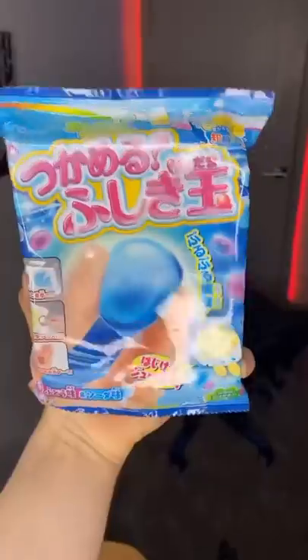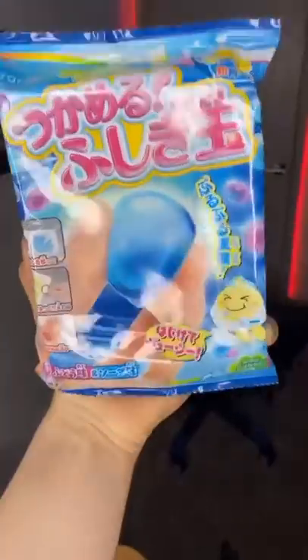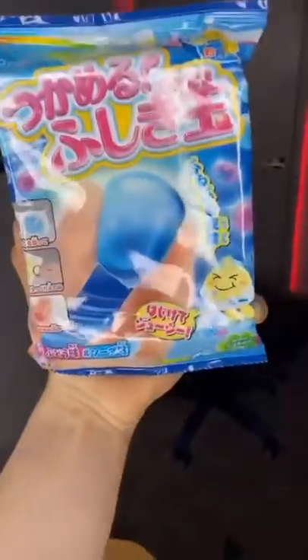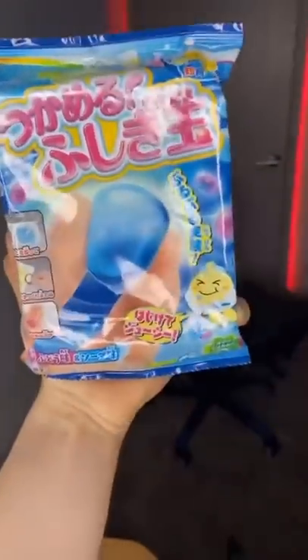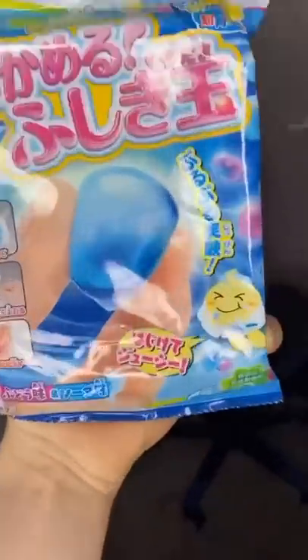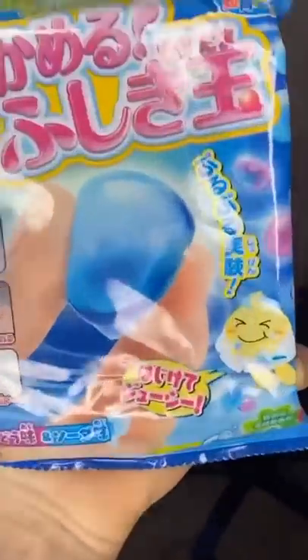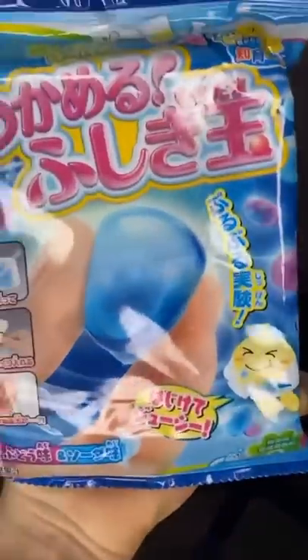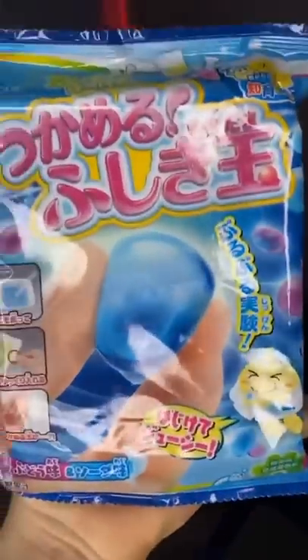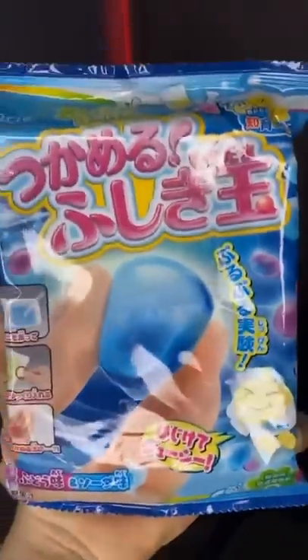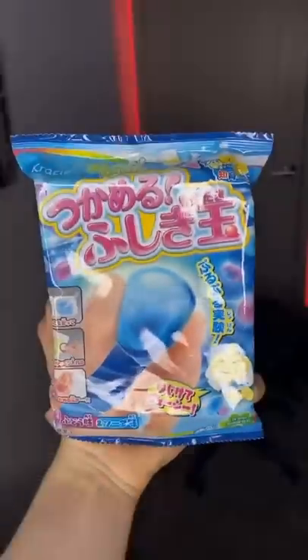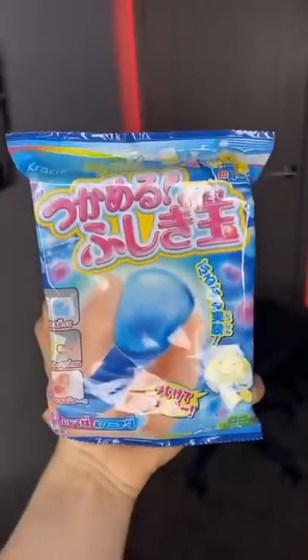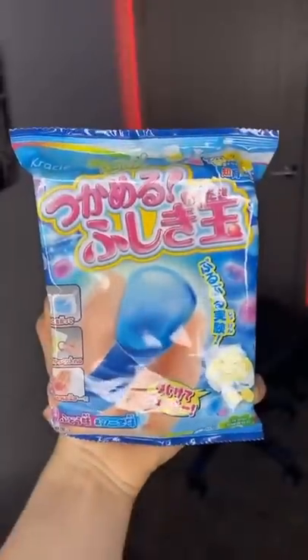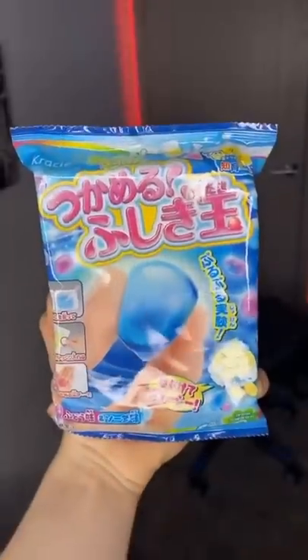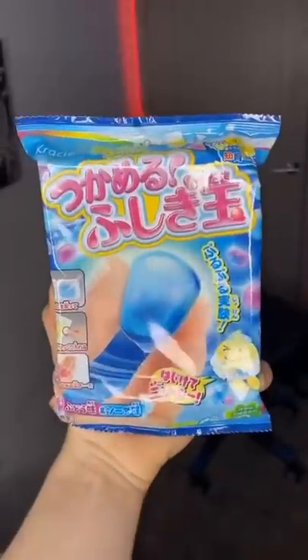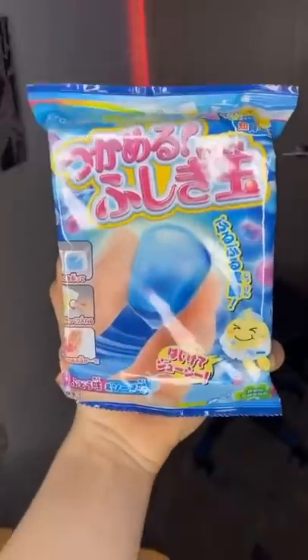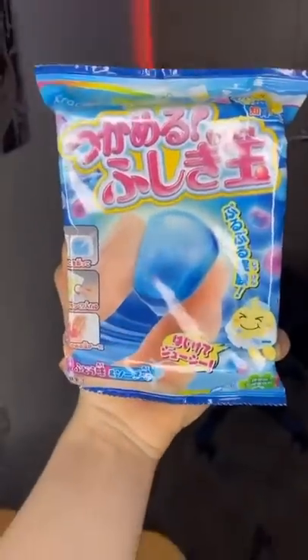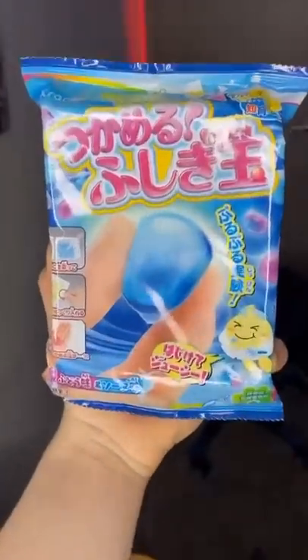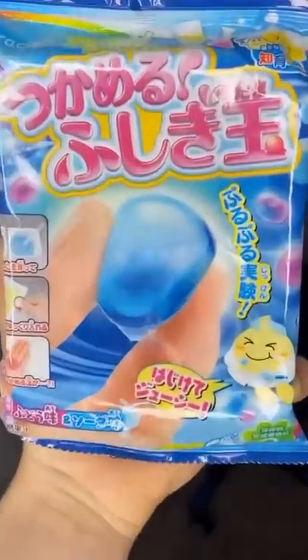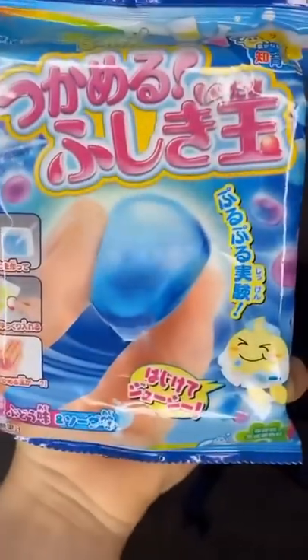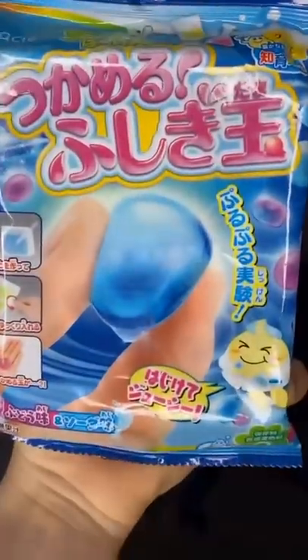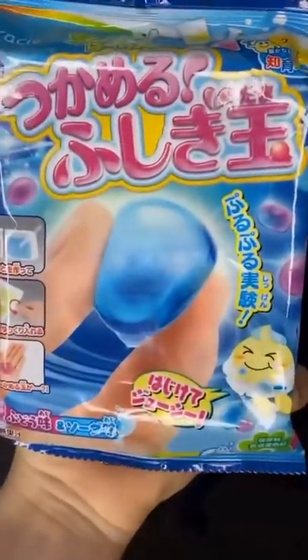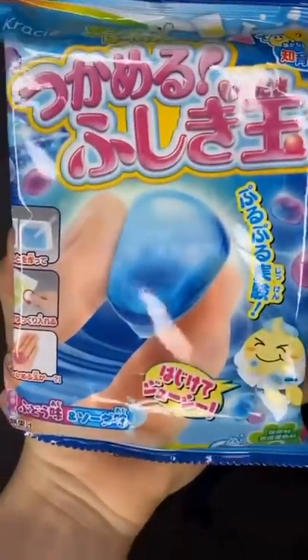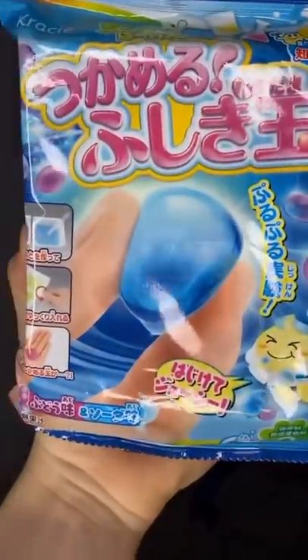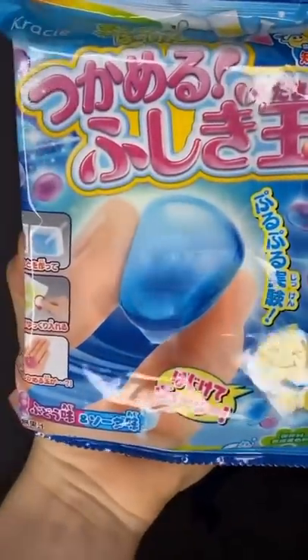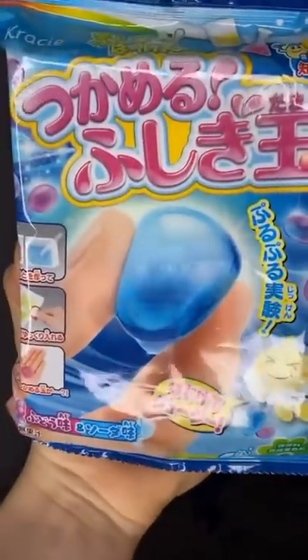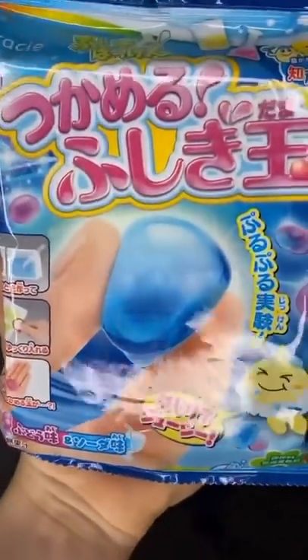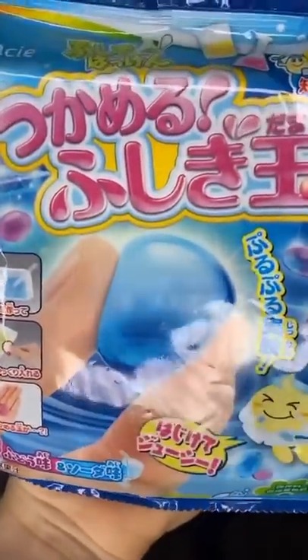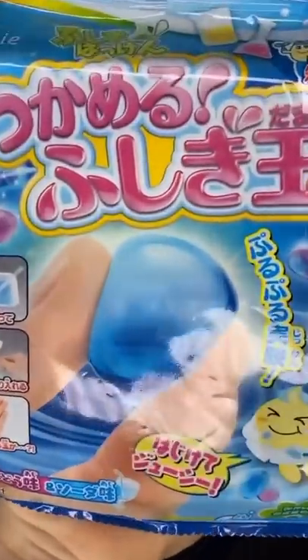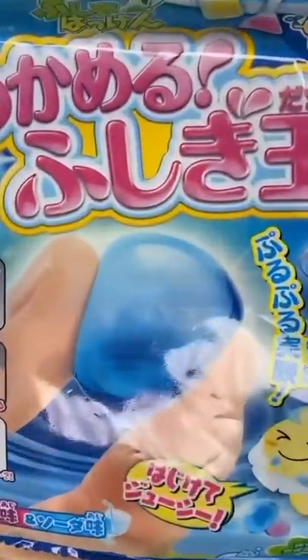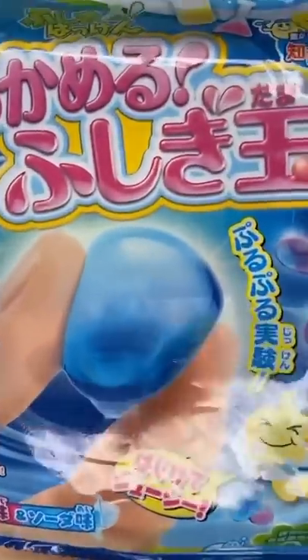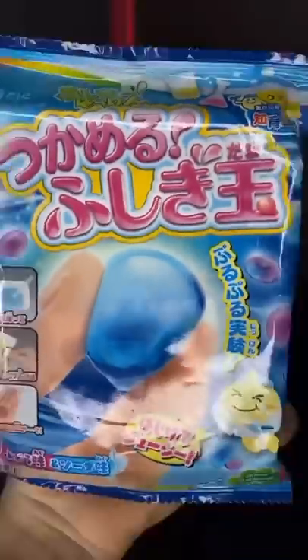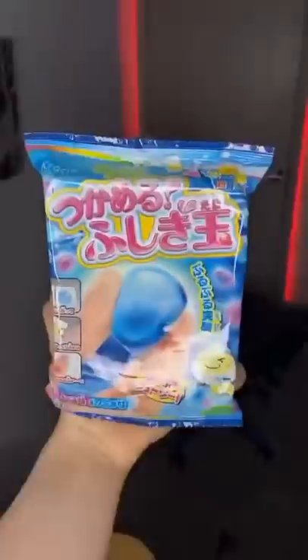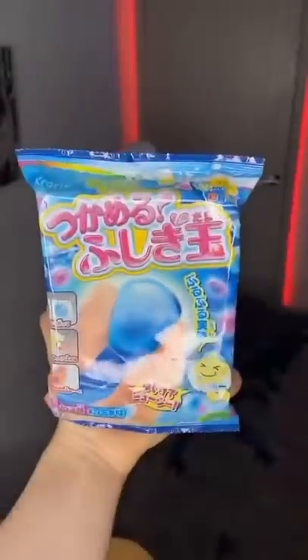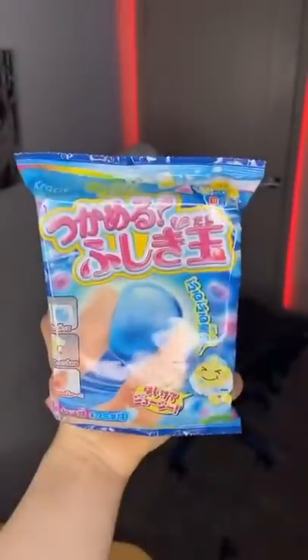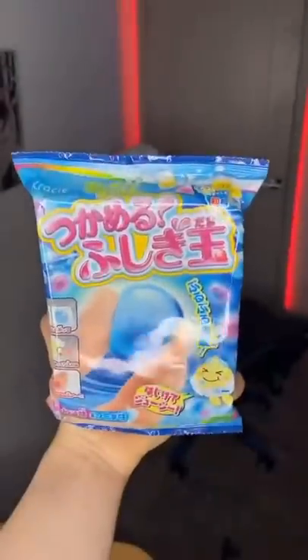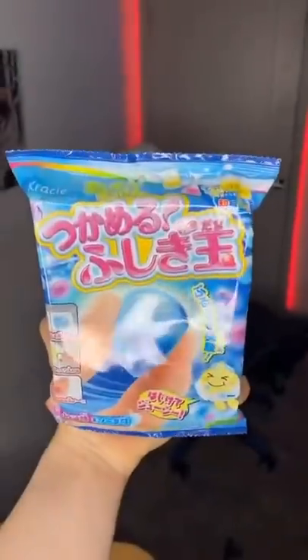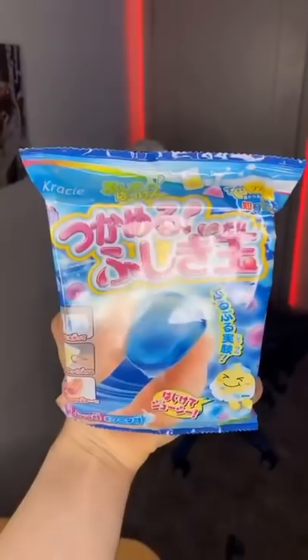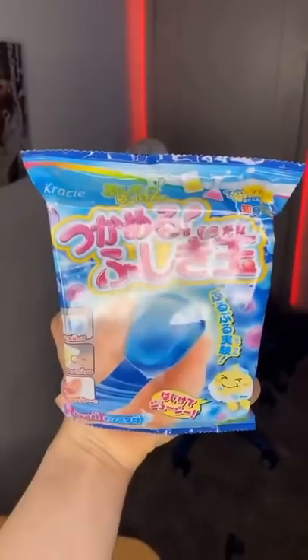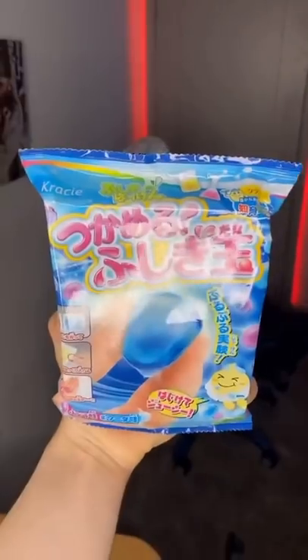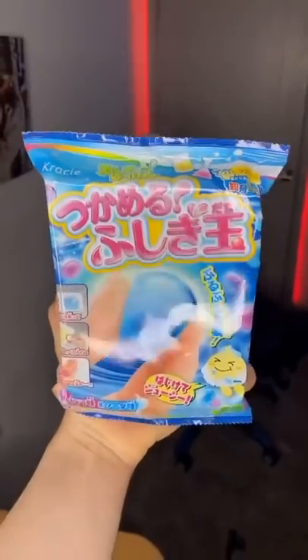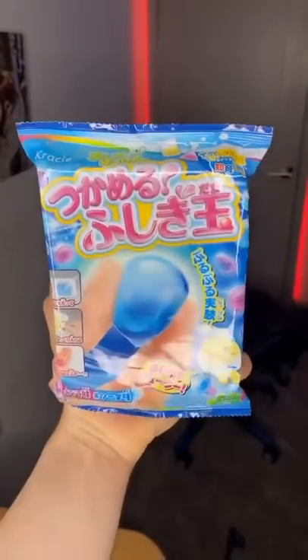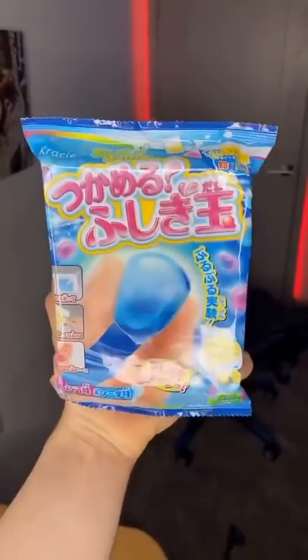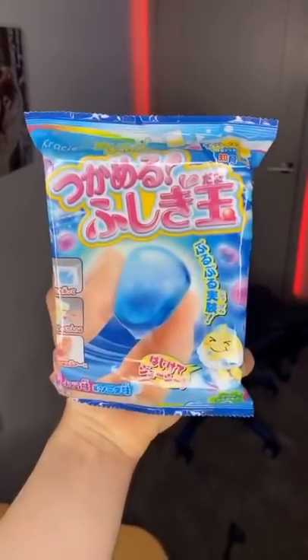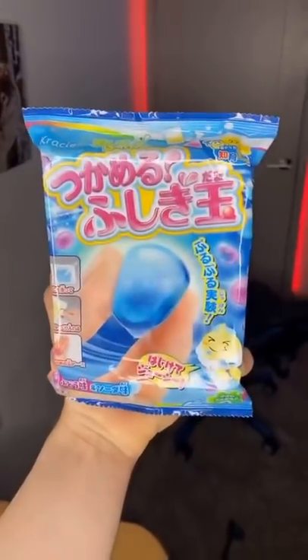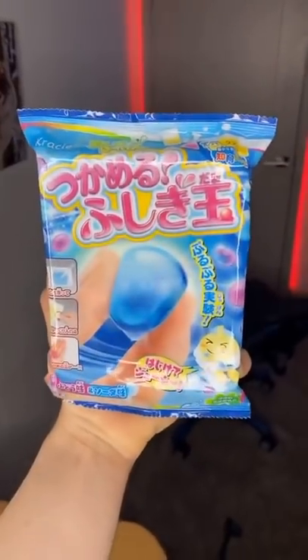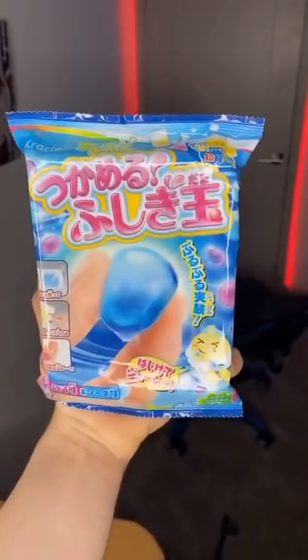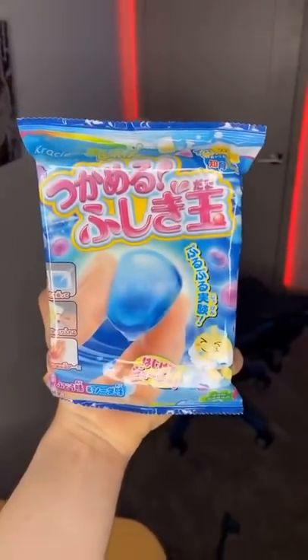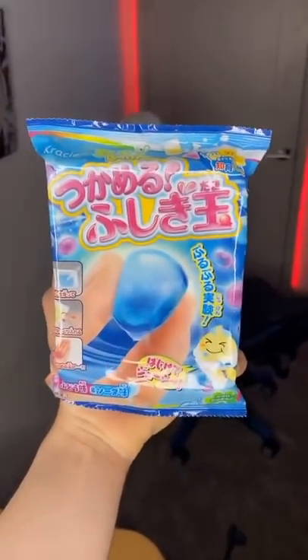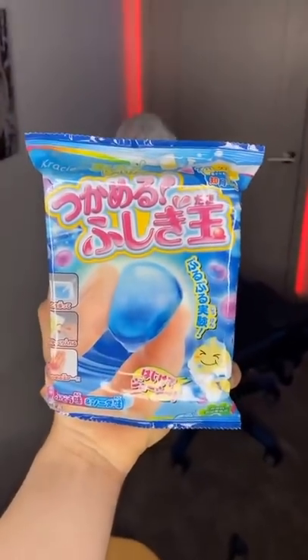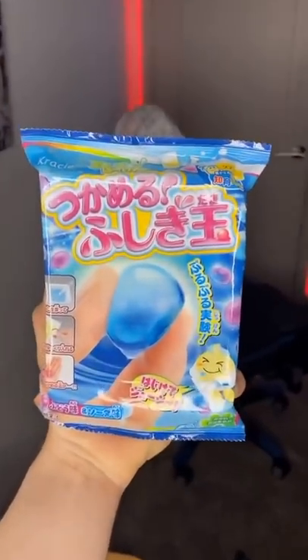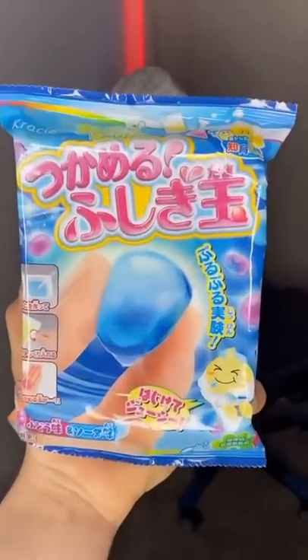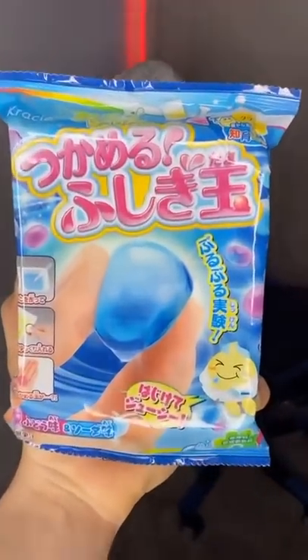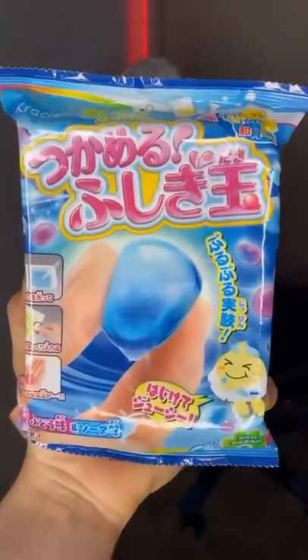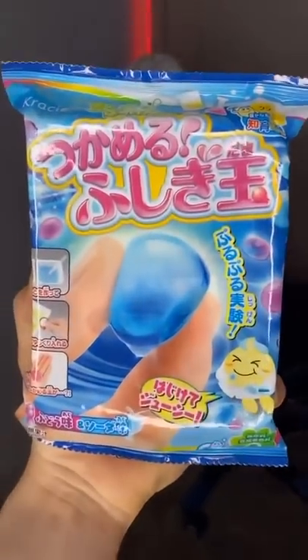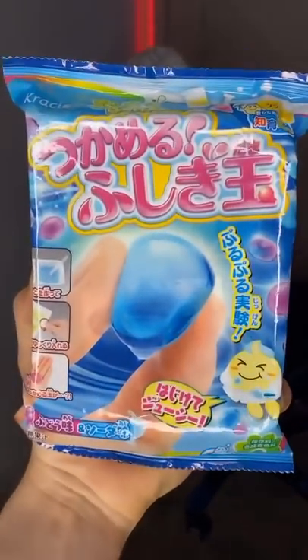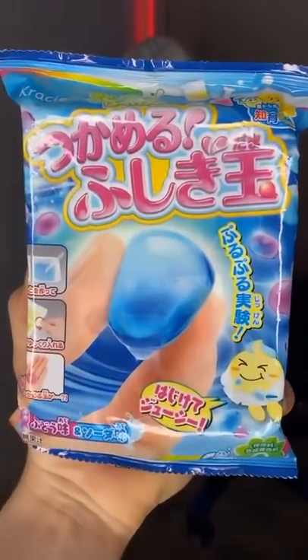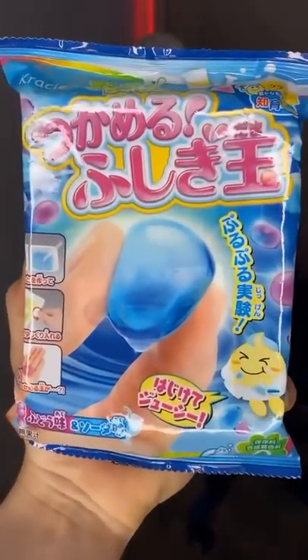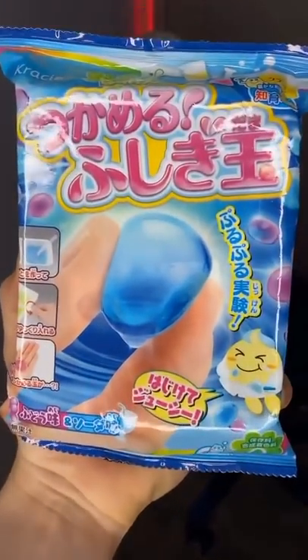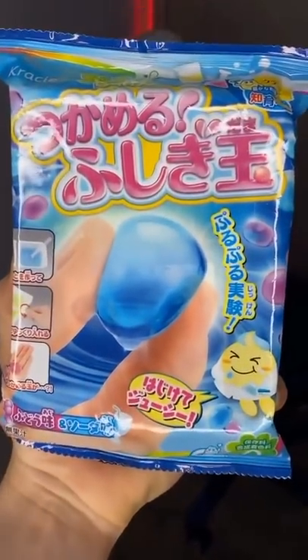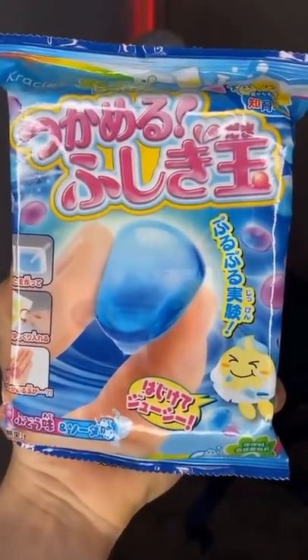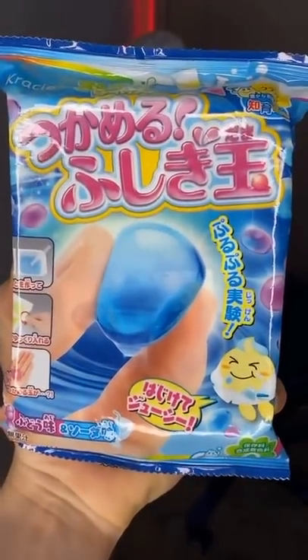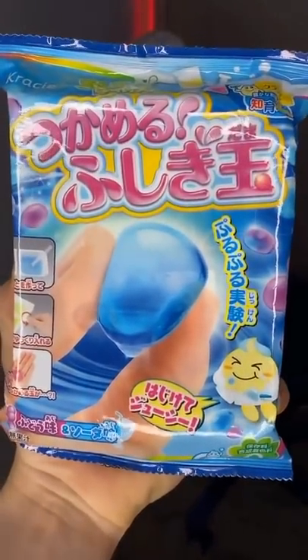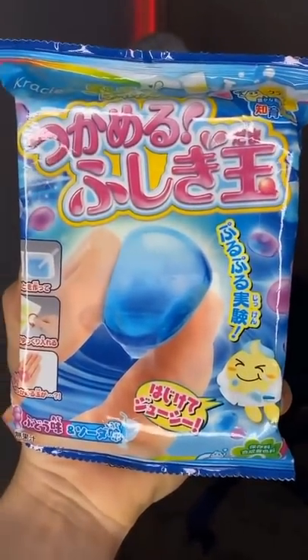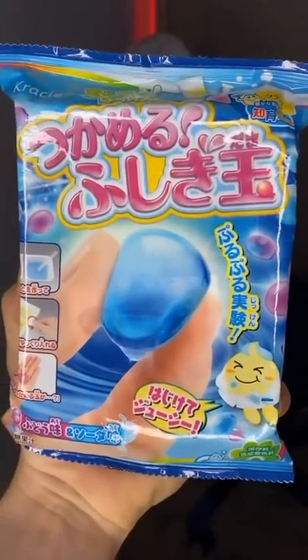Yo, what the heck? Look what I just found. What is this thing? This is crazy. I don't even know what it says, but we're going to open it and find out.